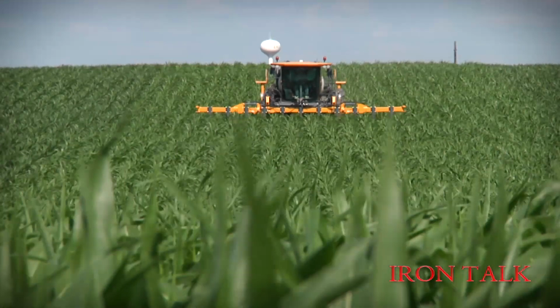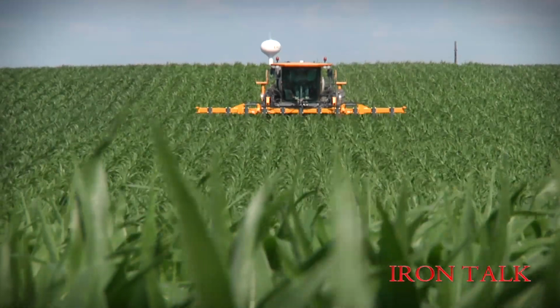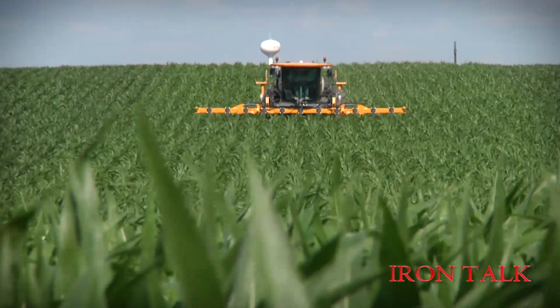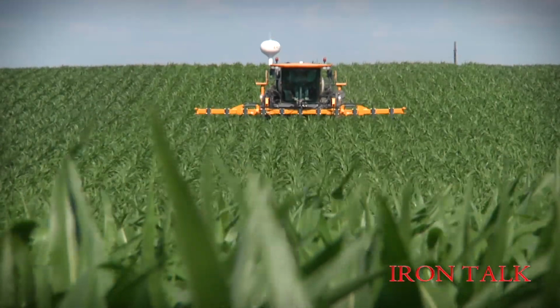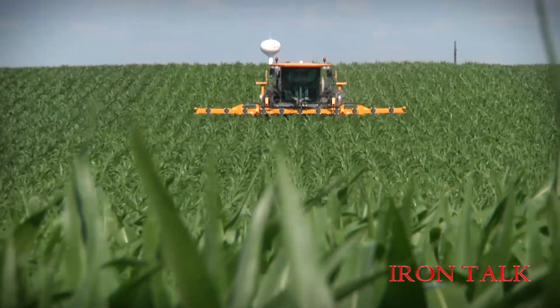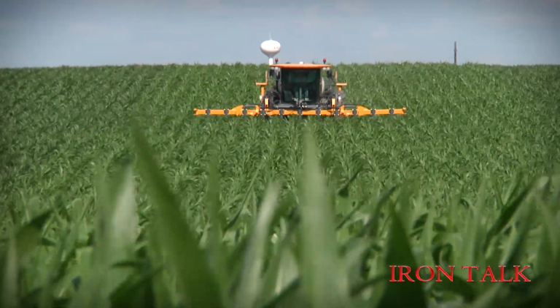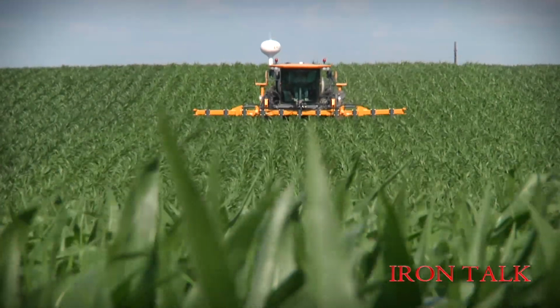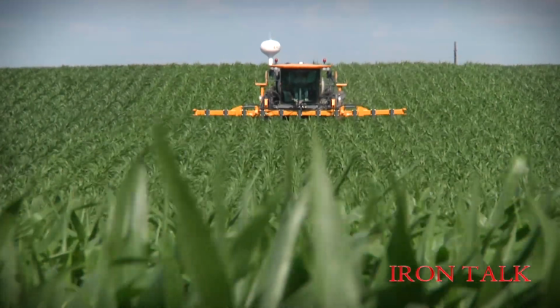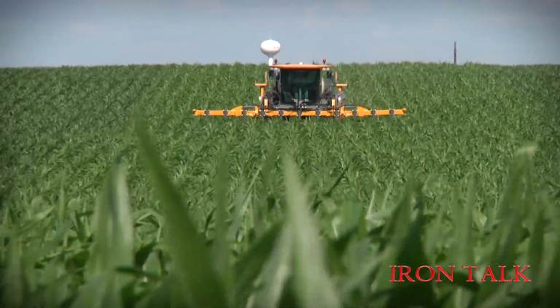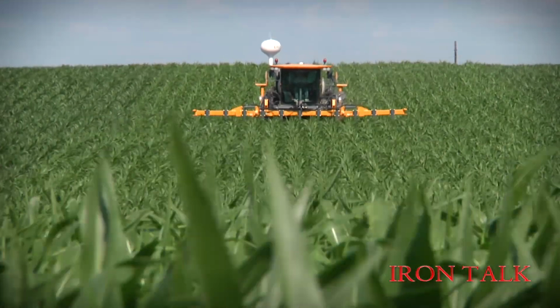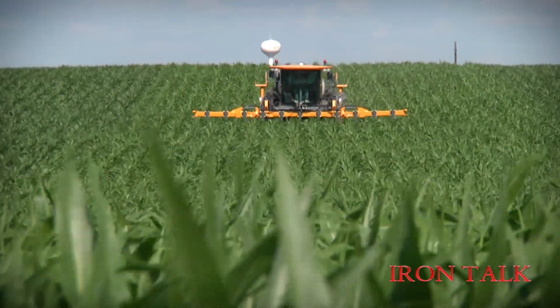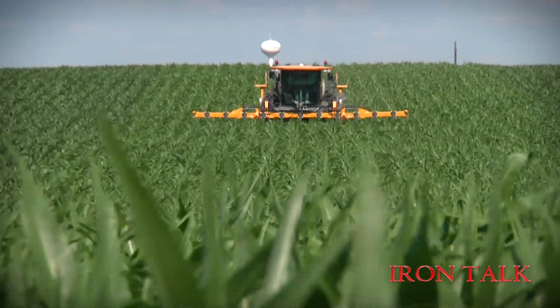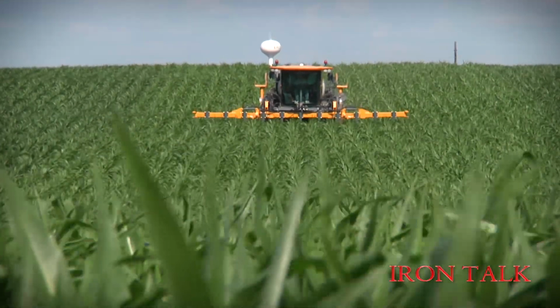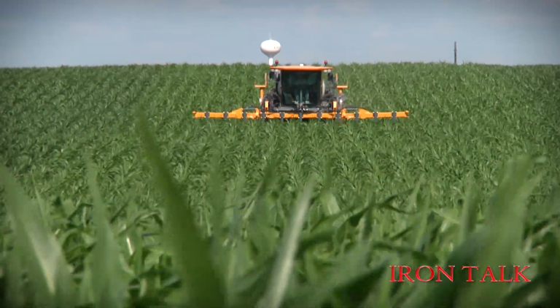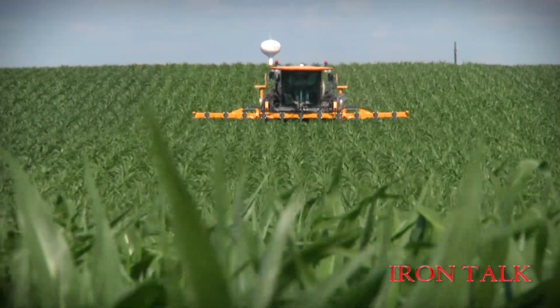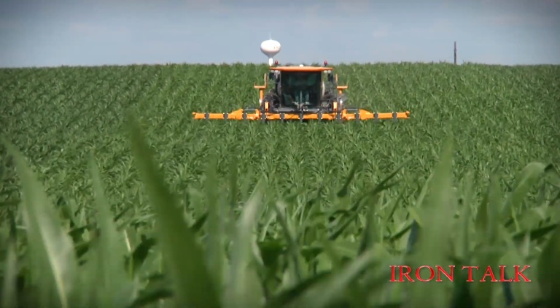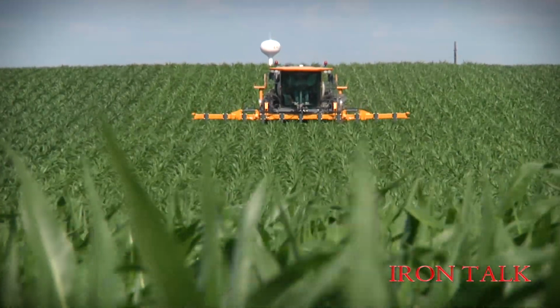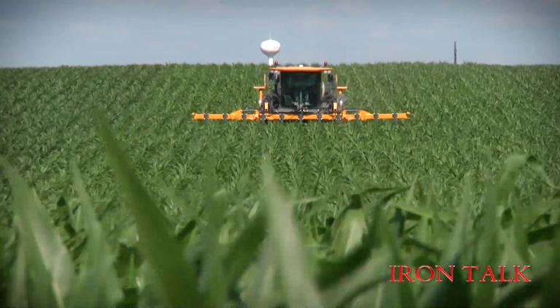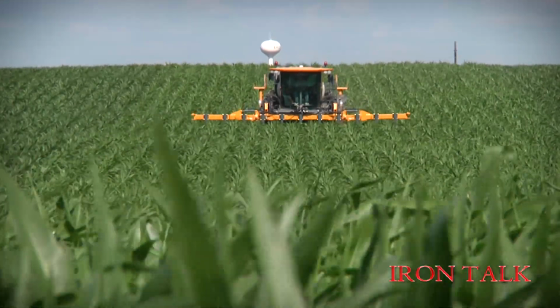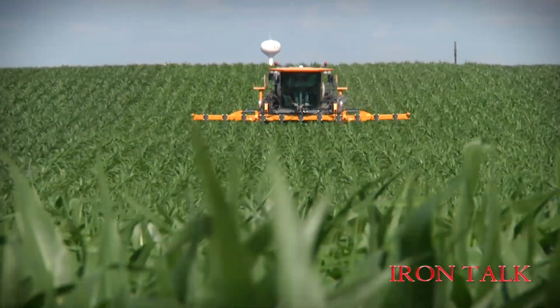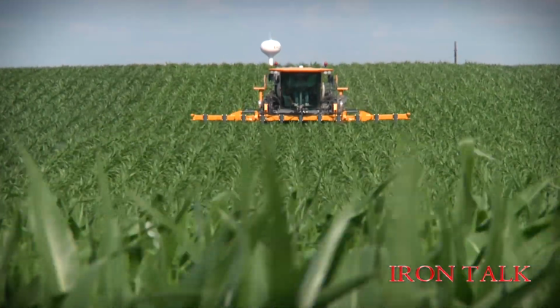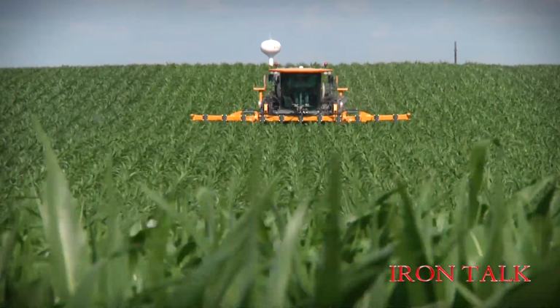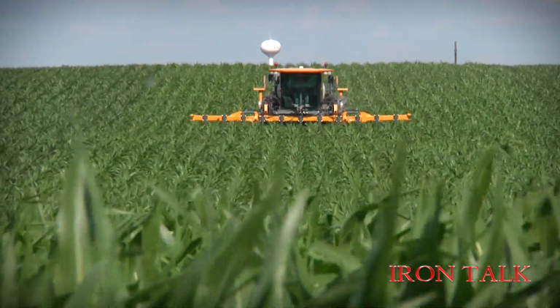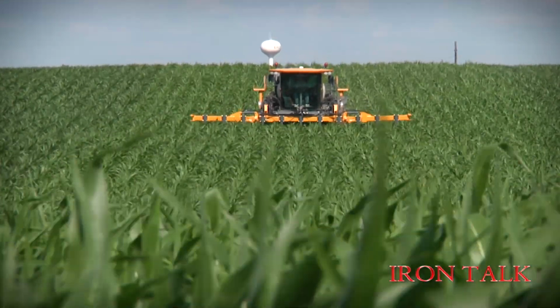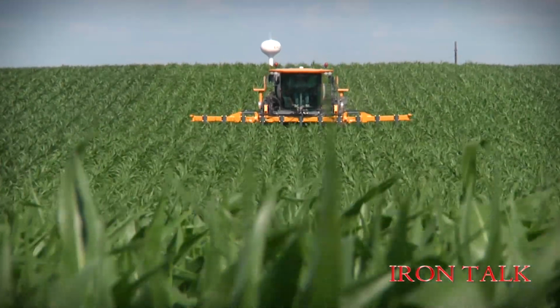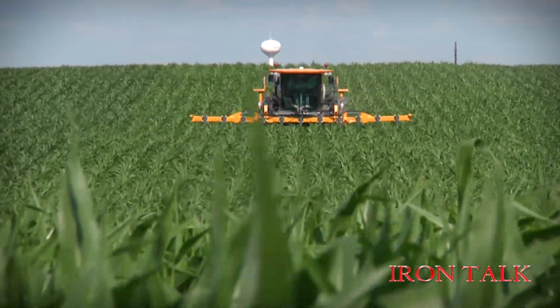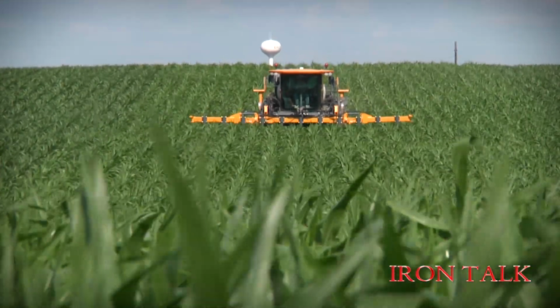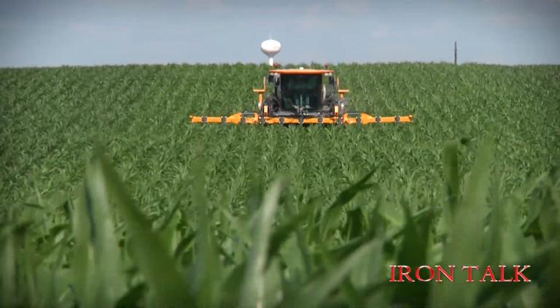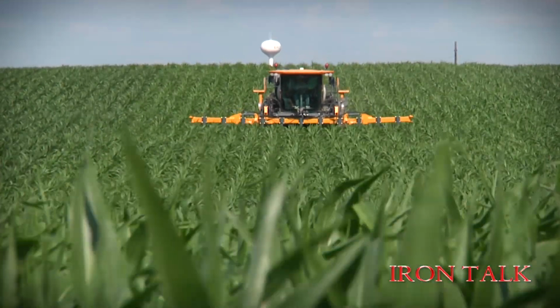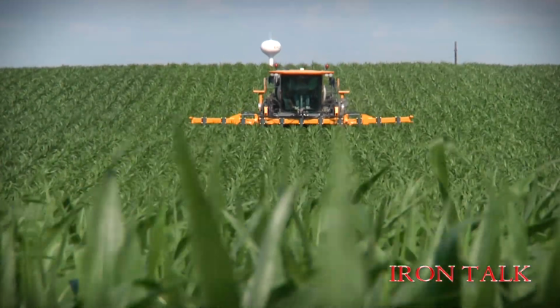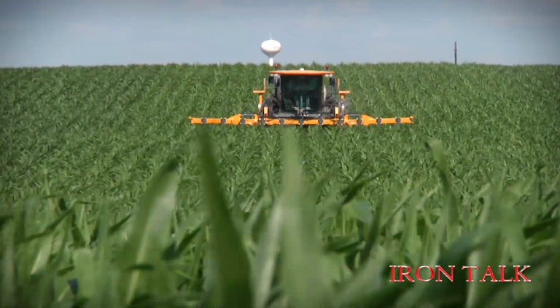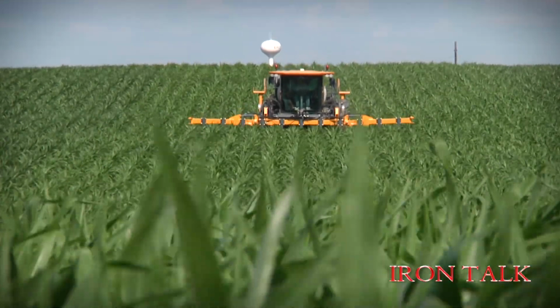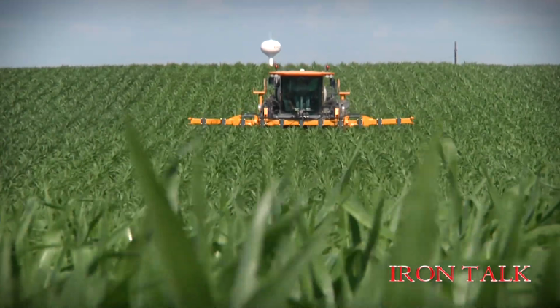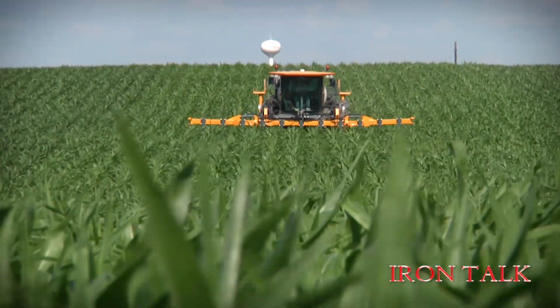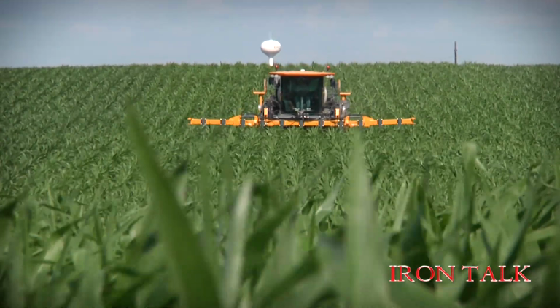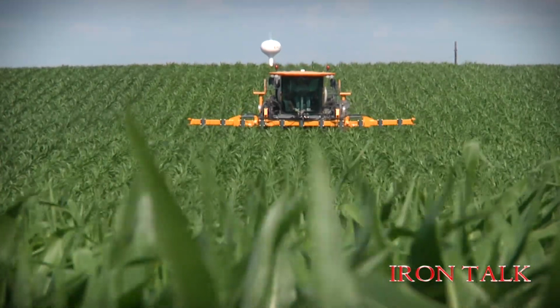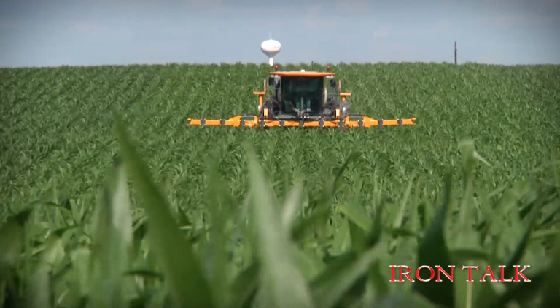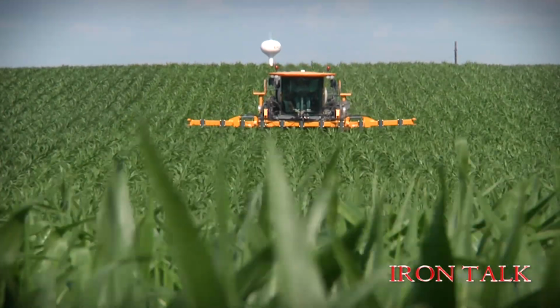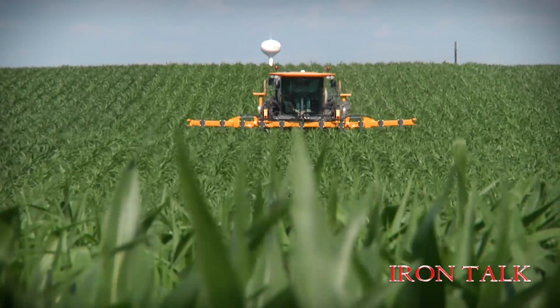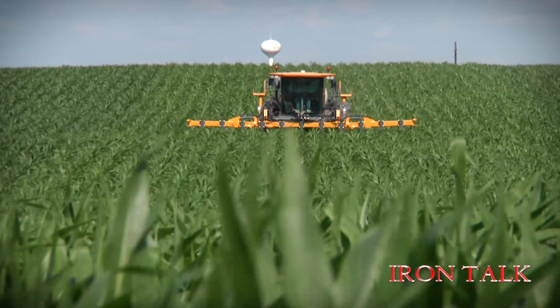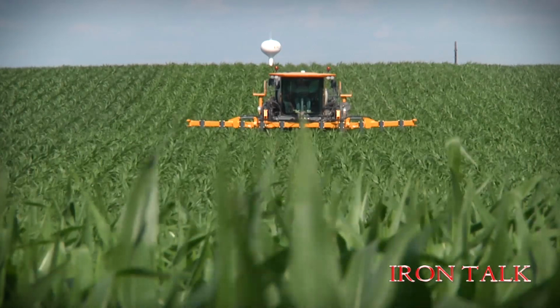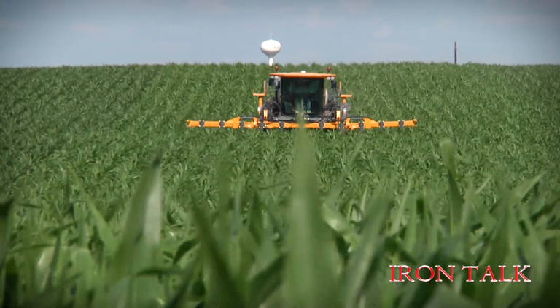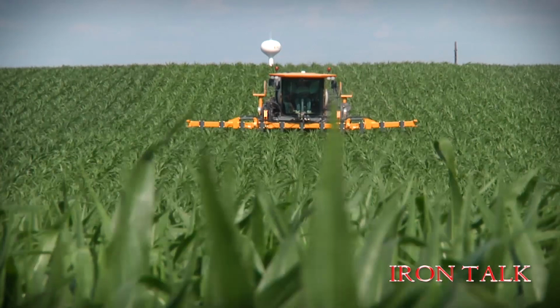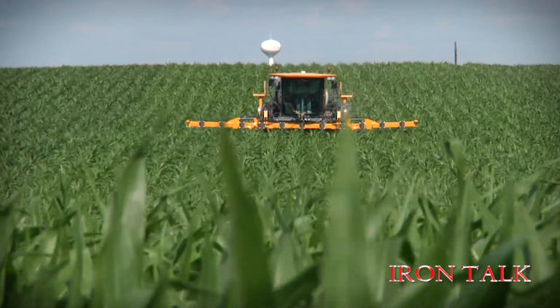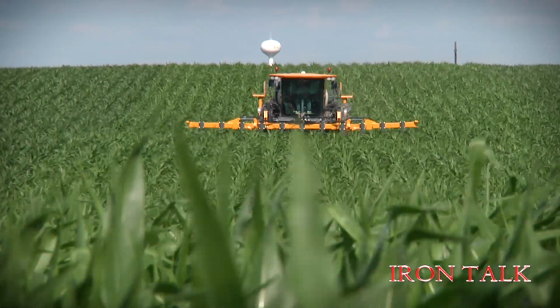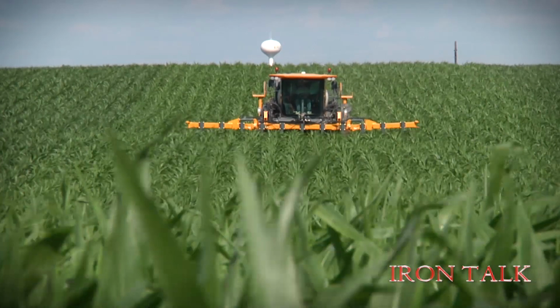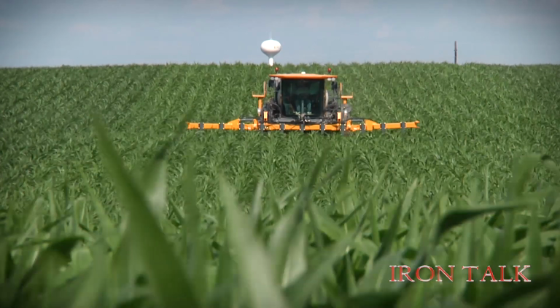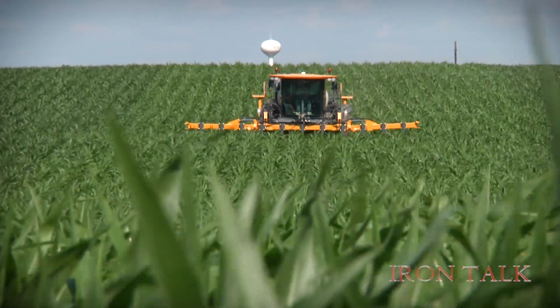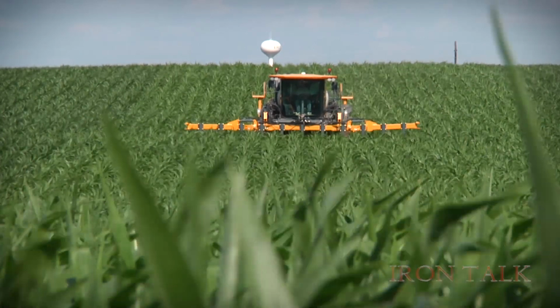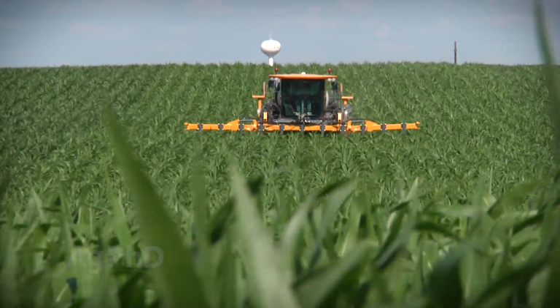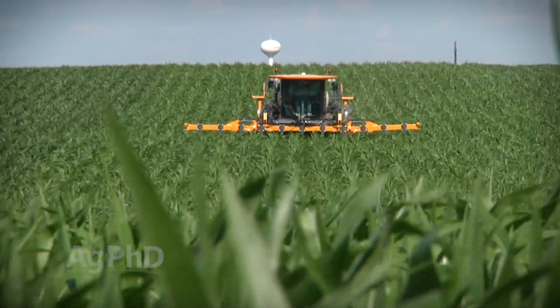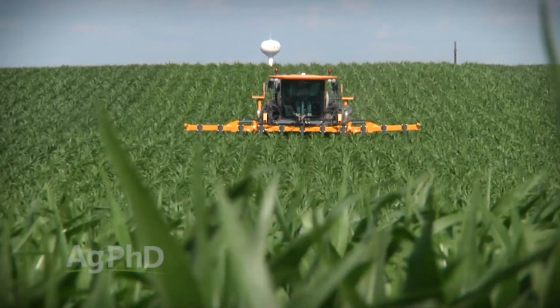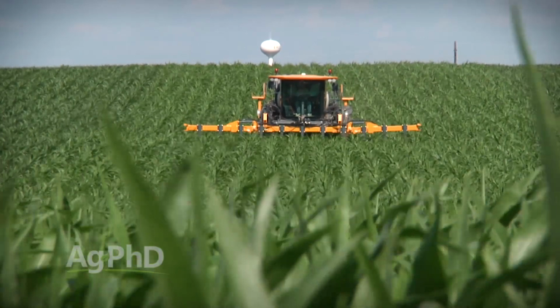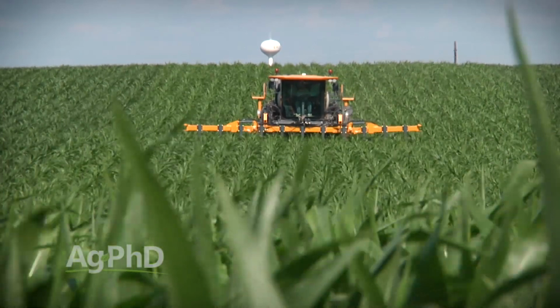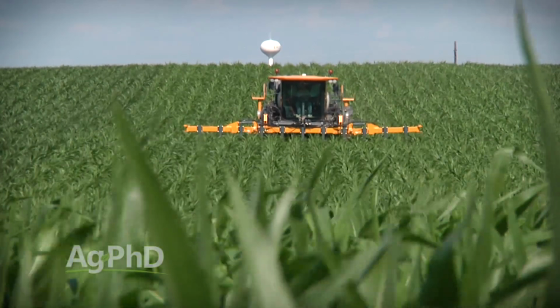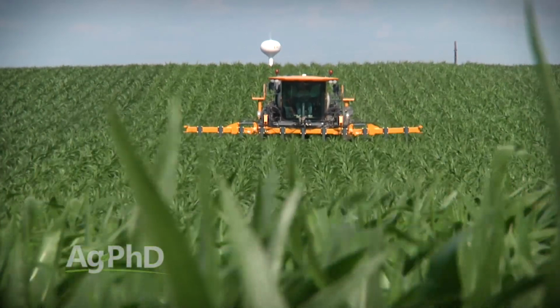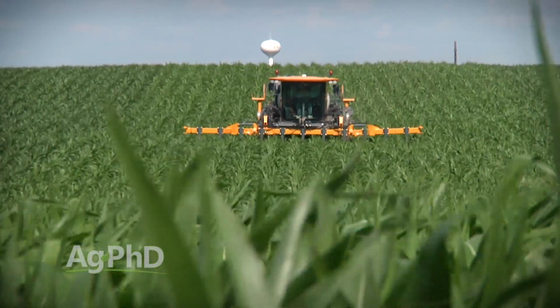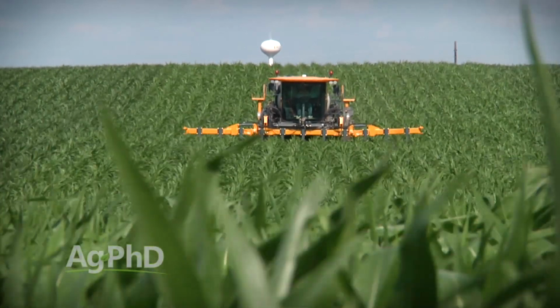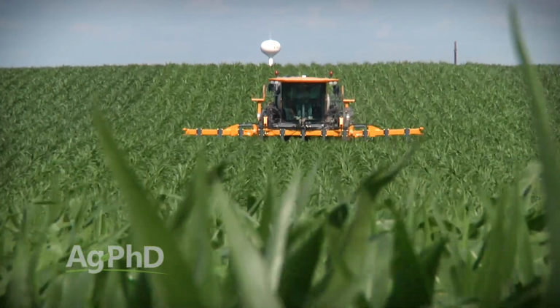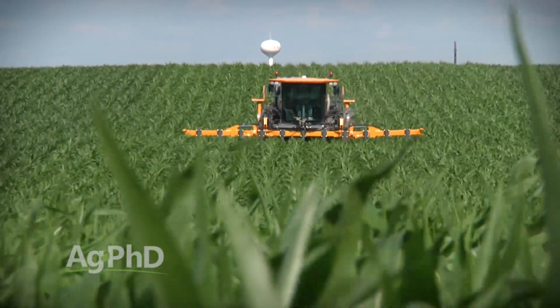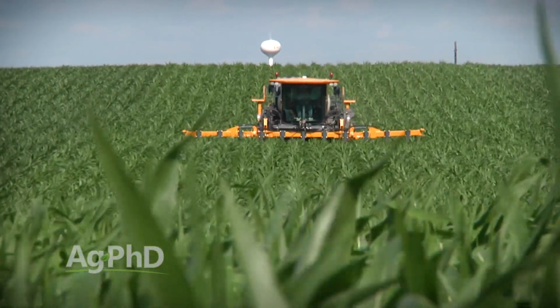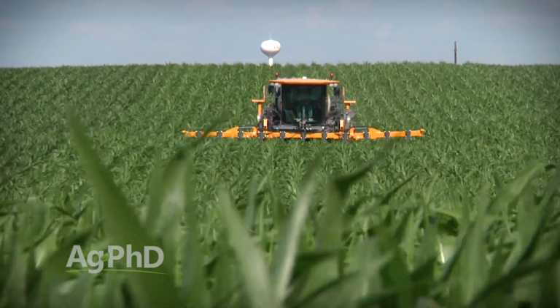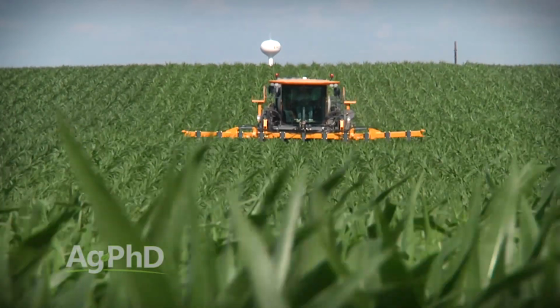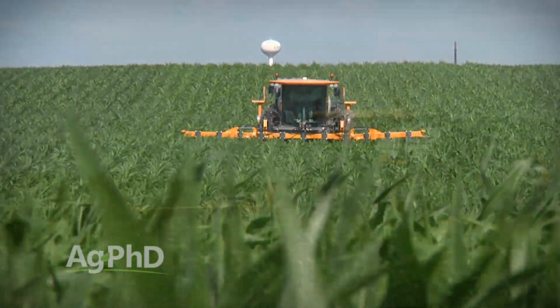How close does the side dress nitrogen really need to be to your corn plants? I'll discuss that in today's Iron Talk.